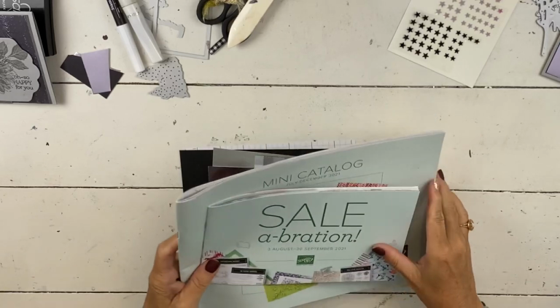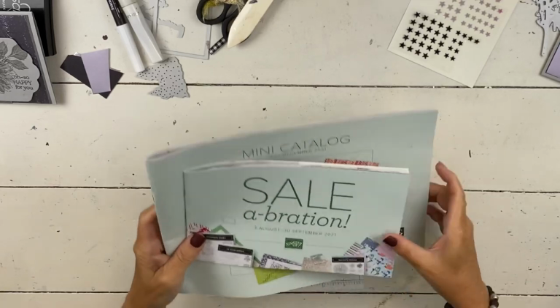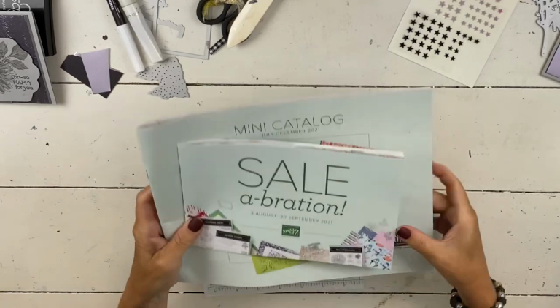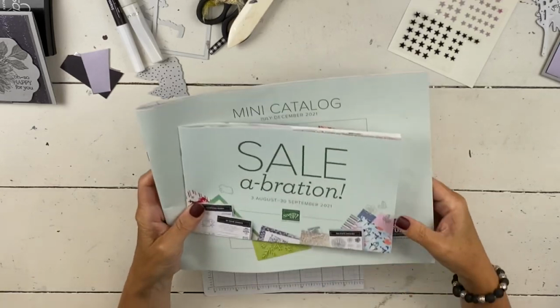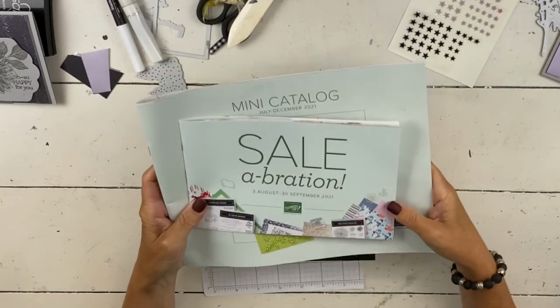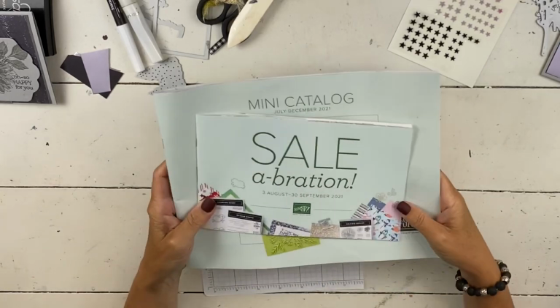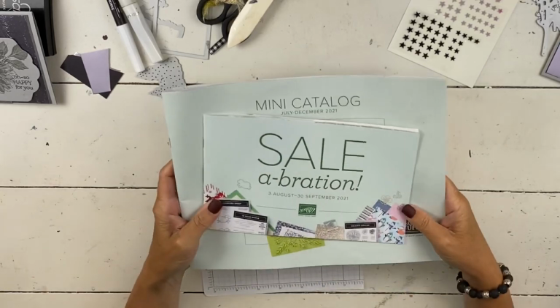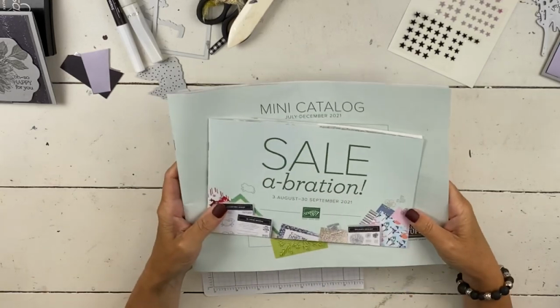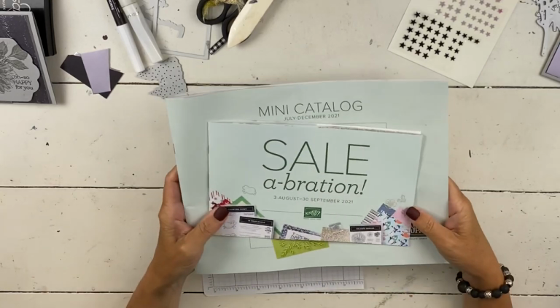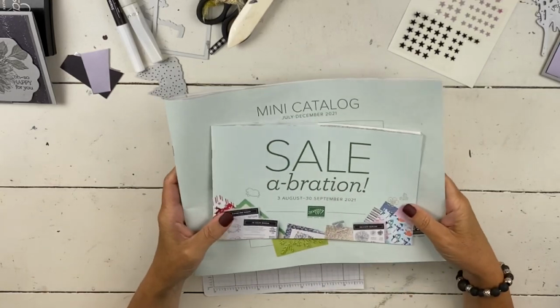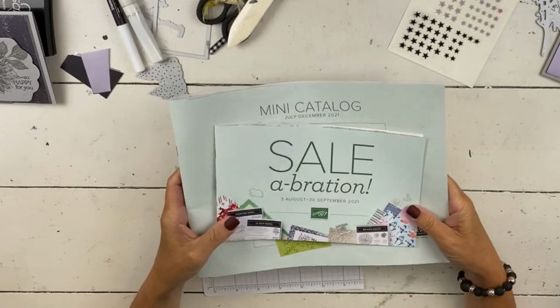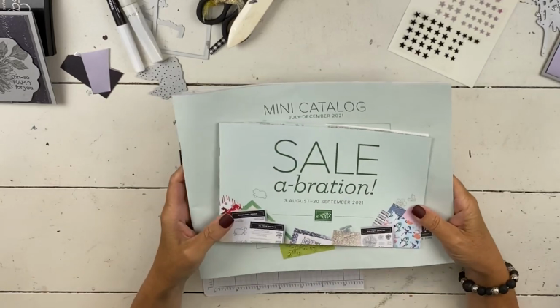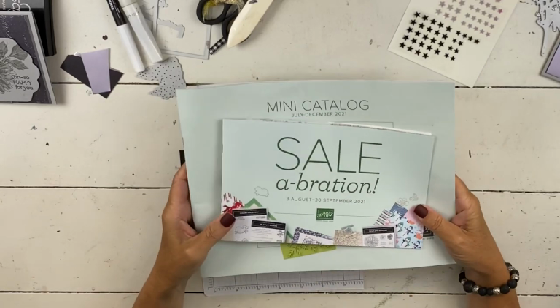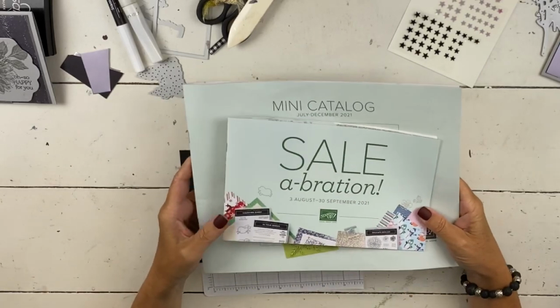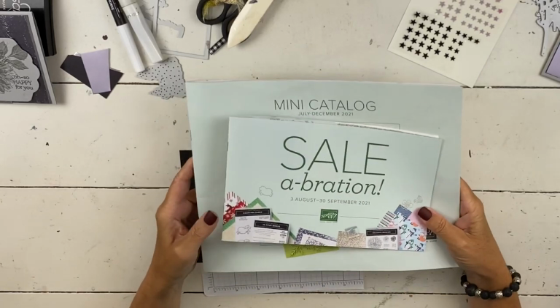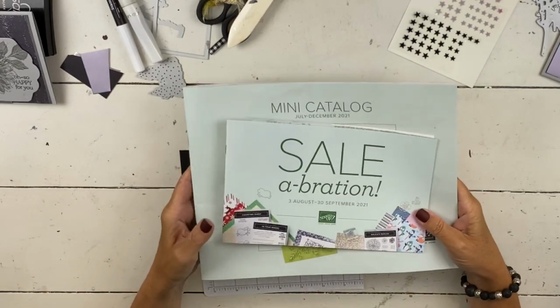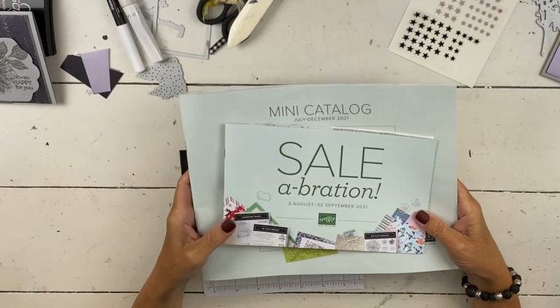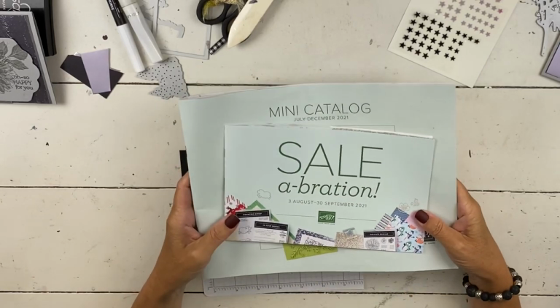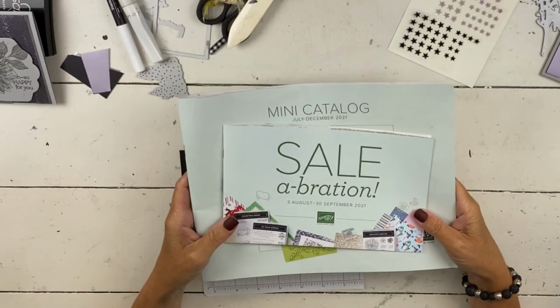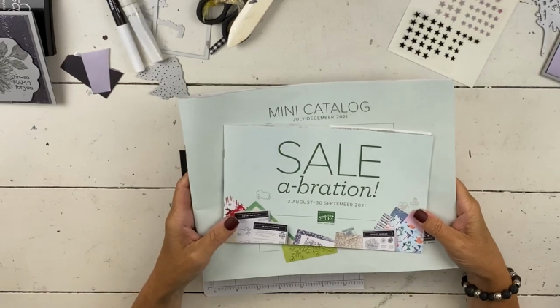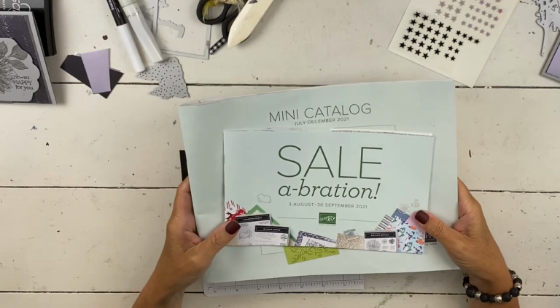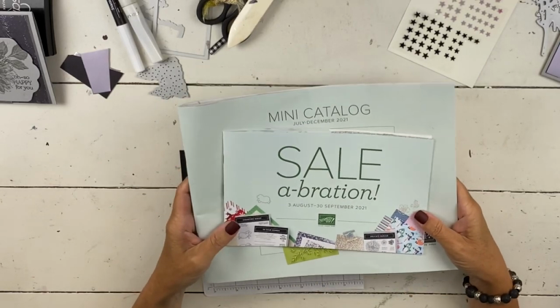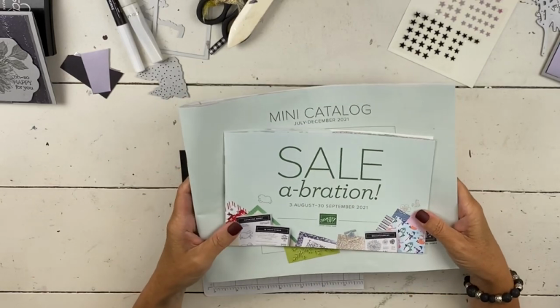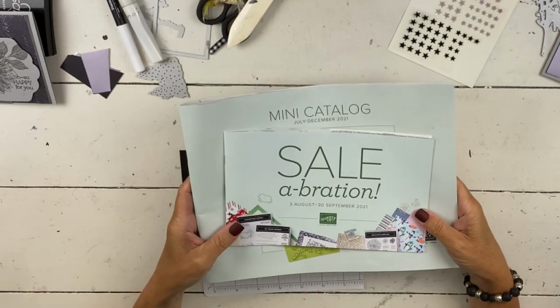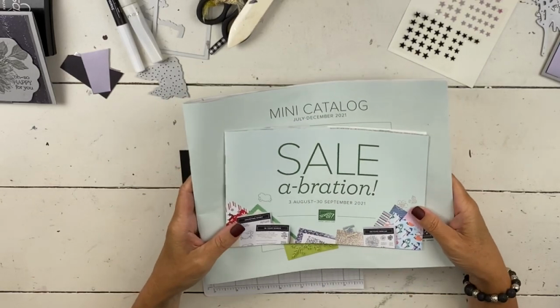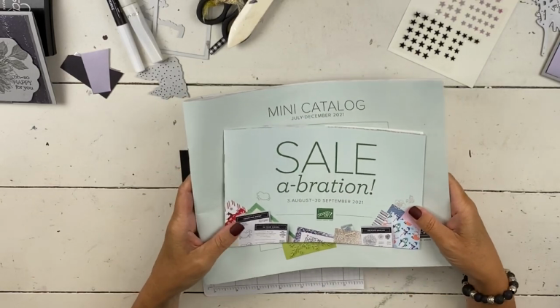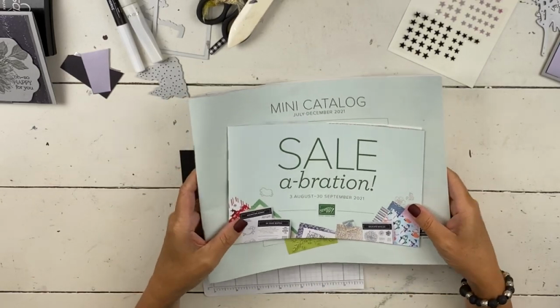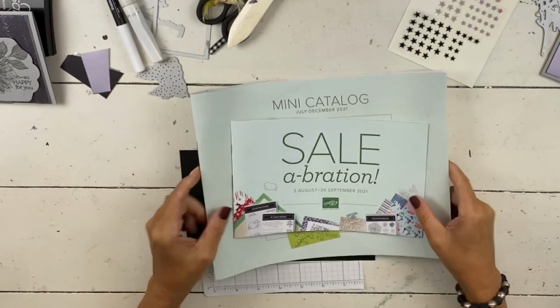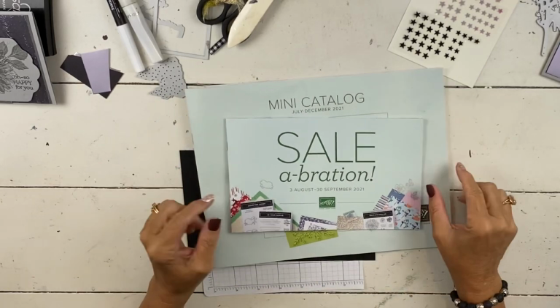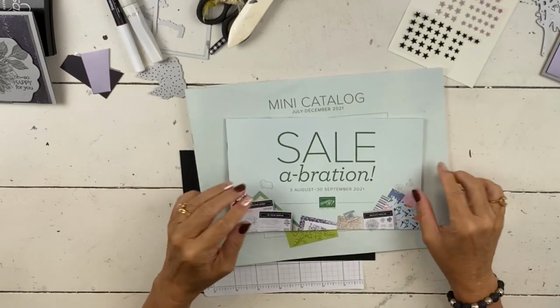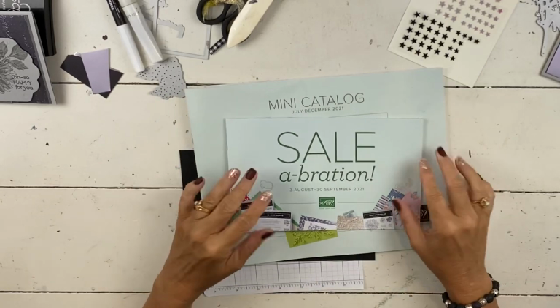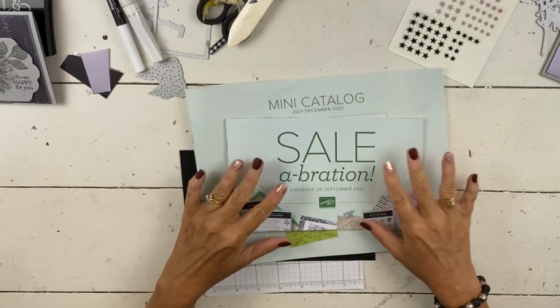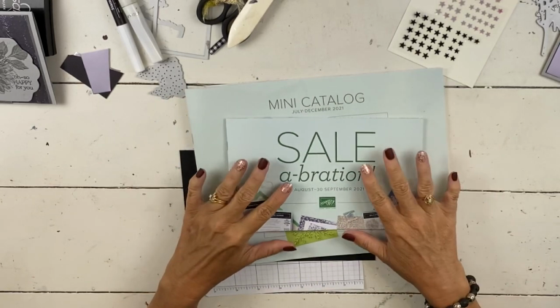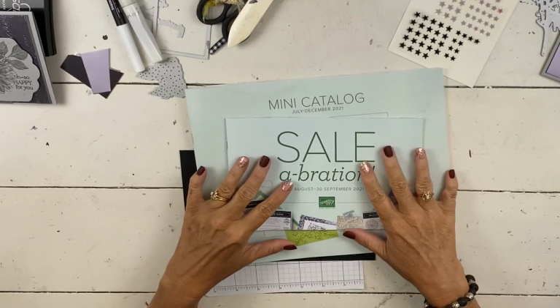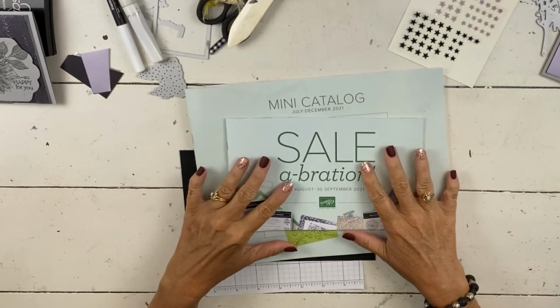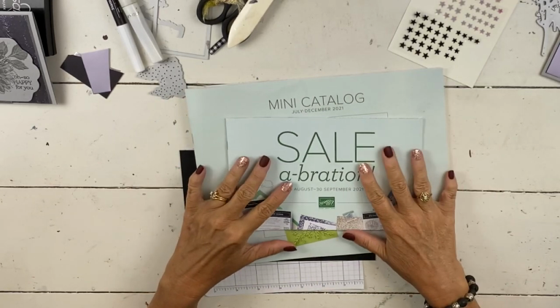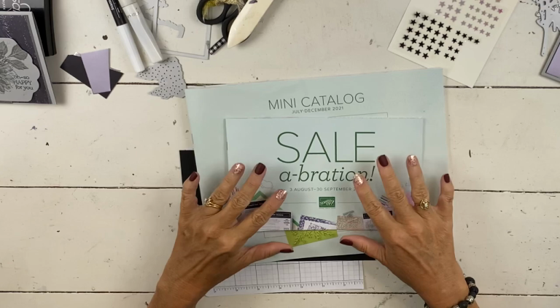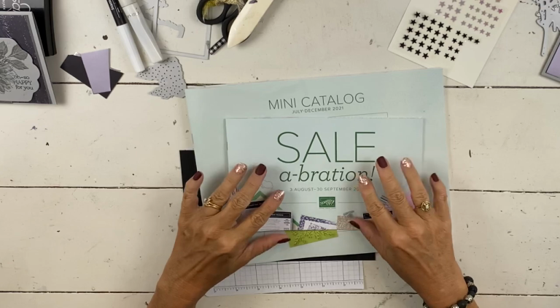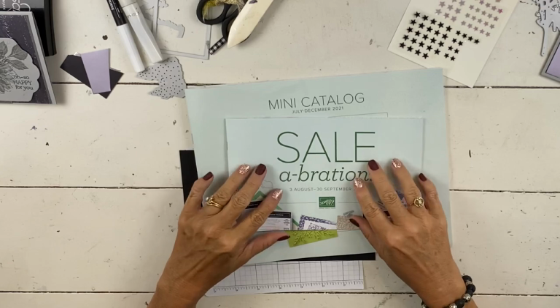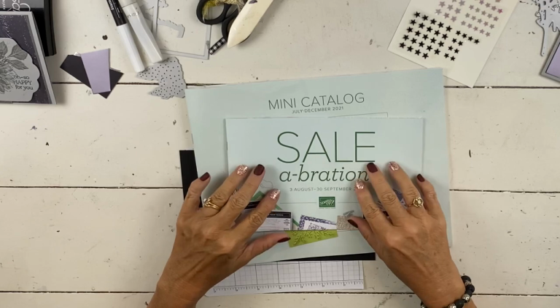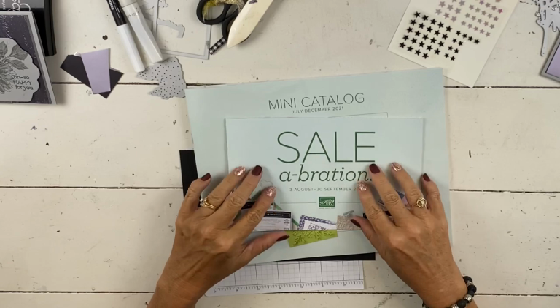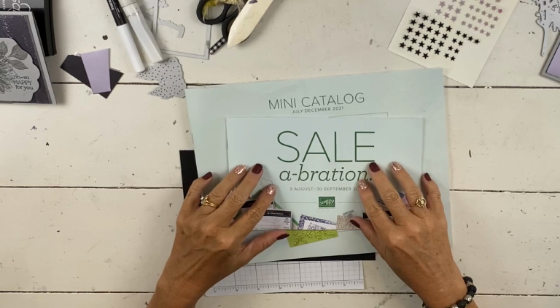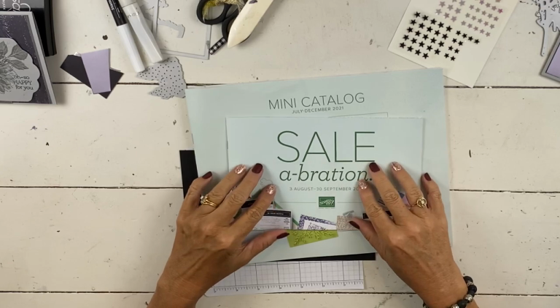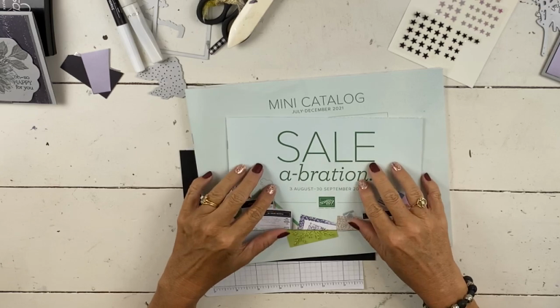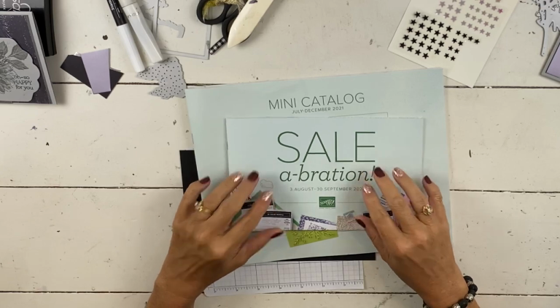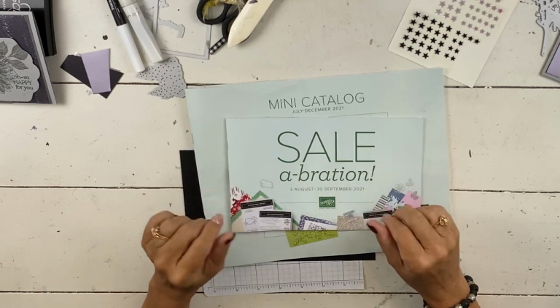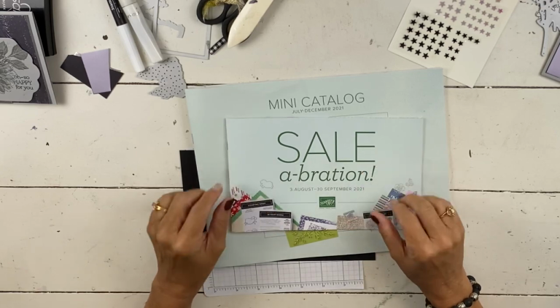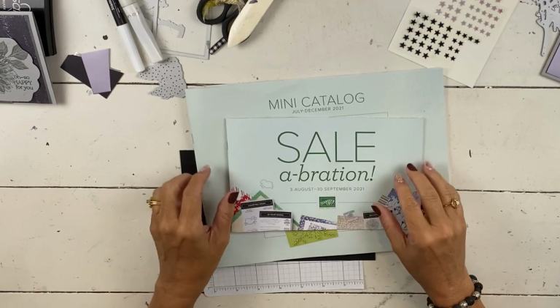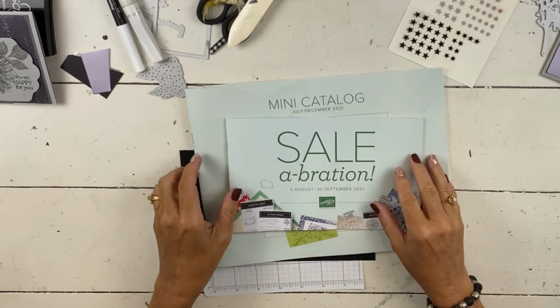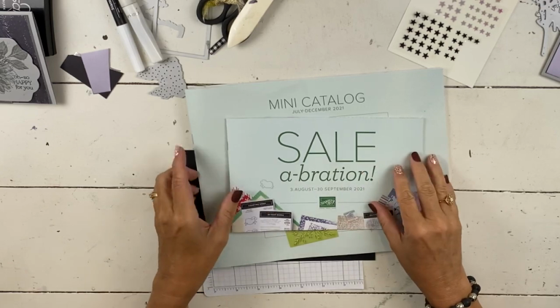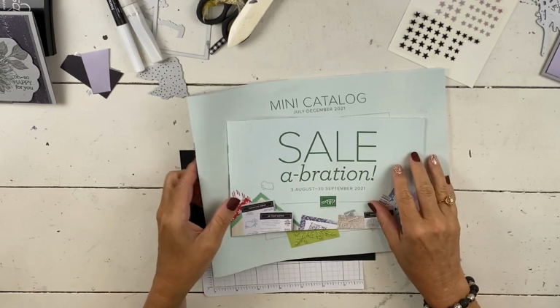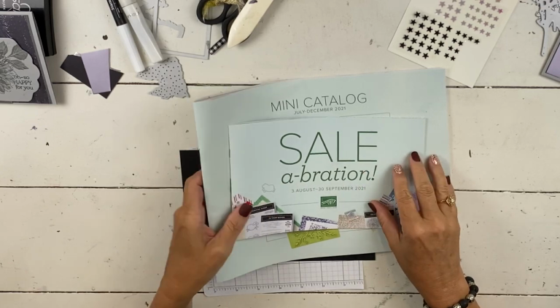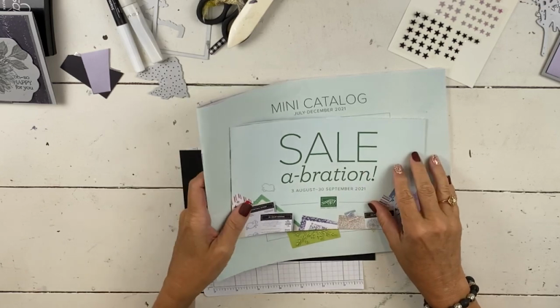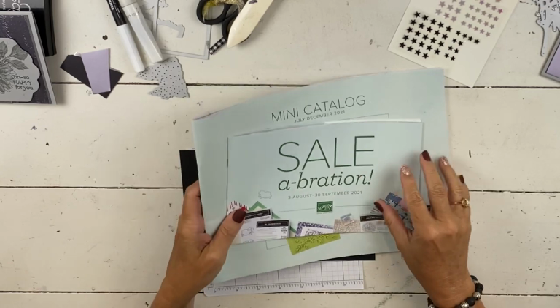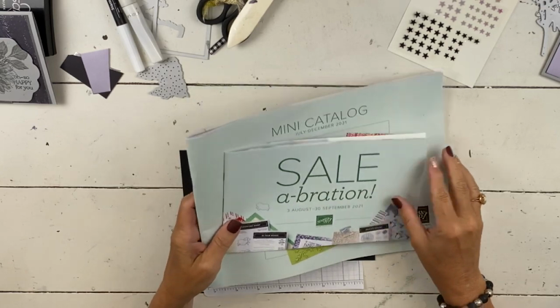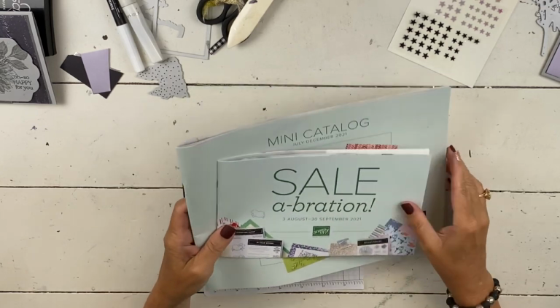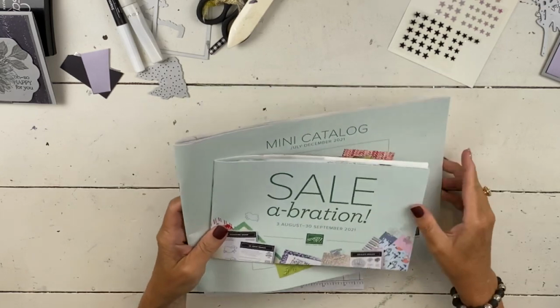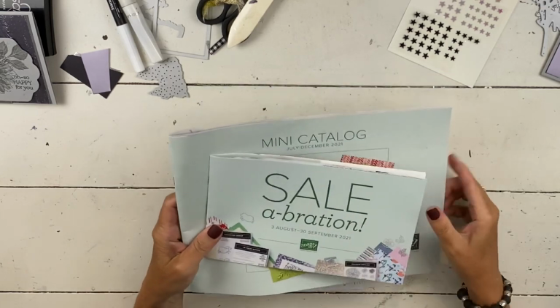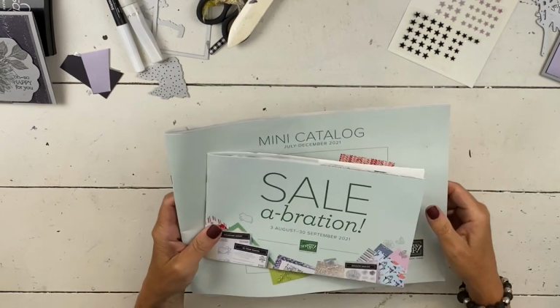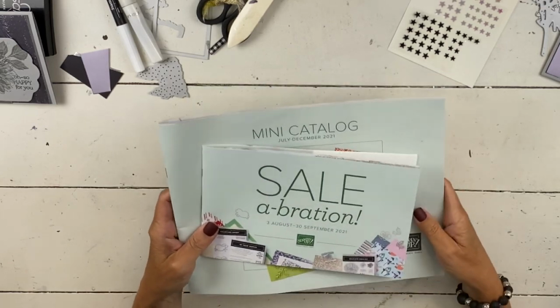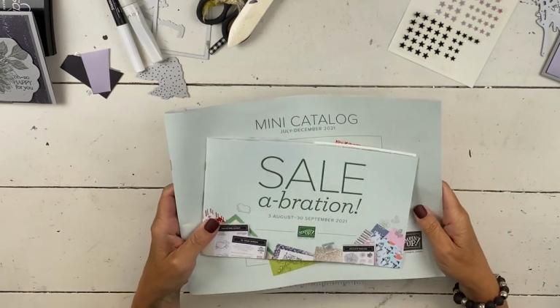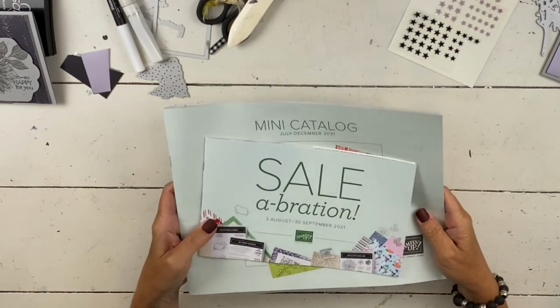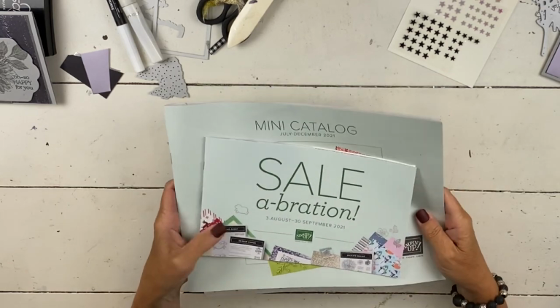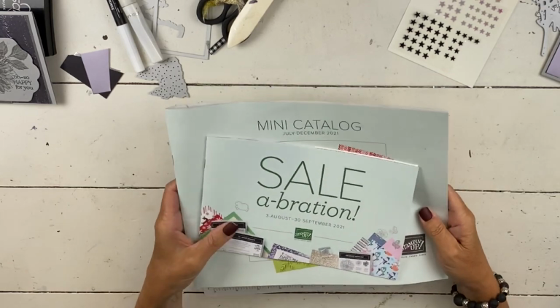Hi everybody, my name is Sheri. Welcome to my stamp studio. Before I get going with today's project, there are a couple of things I wanted to remind you of.